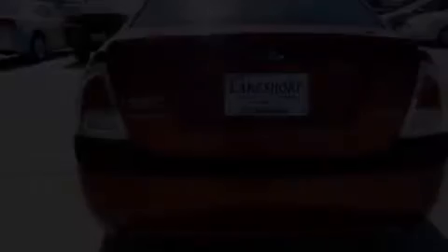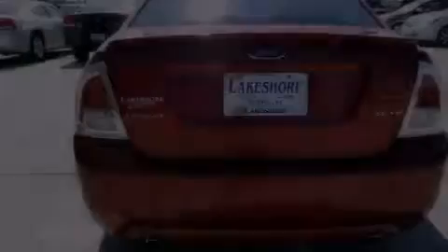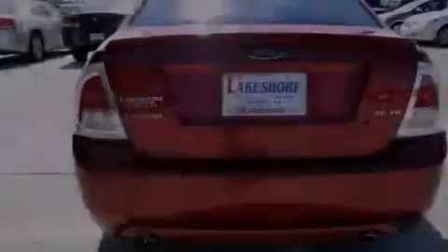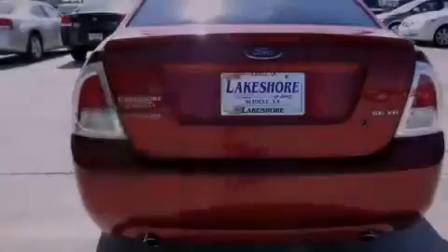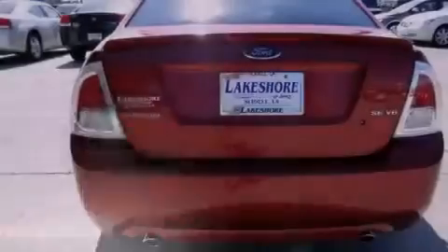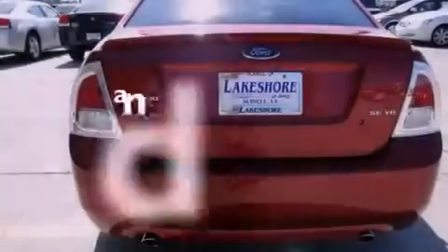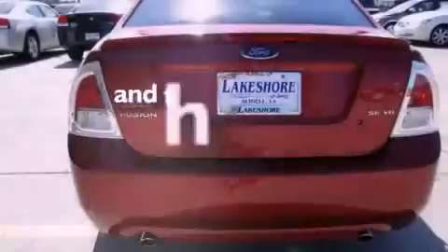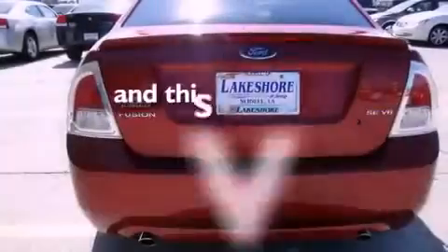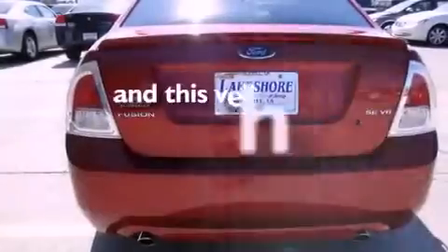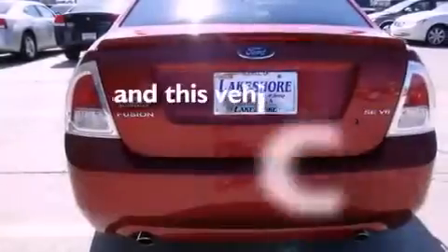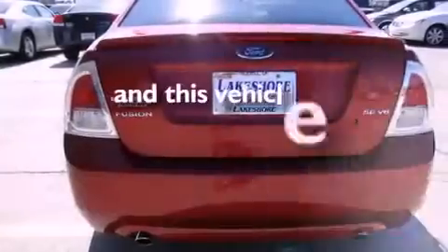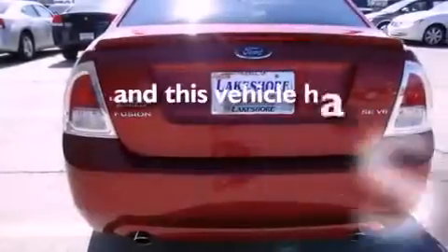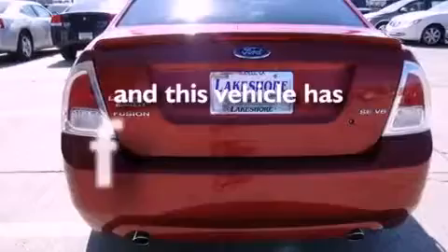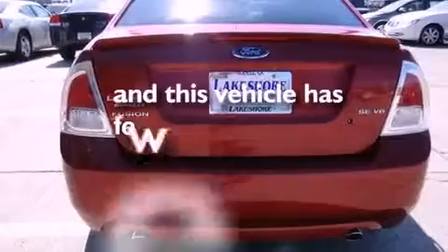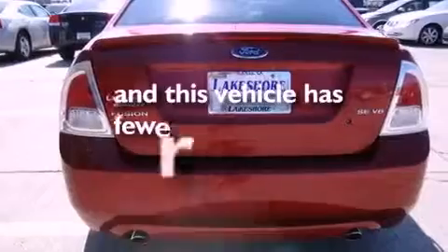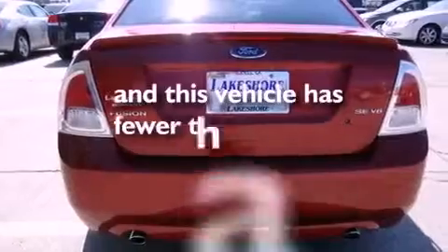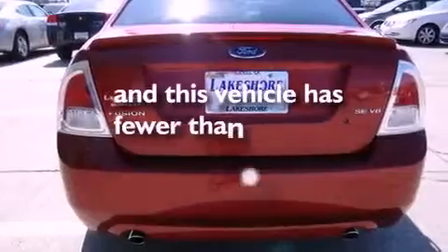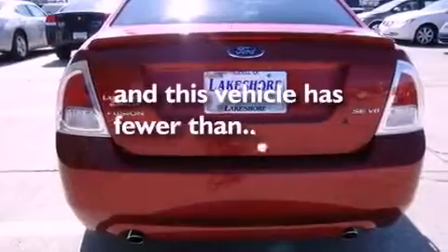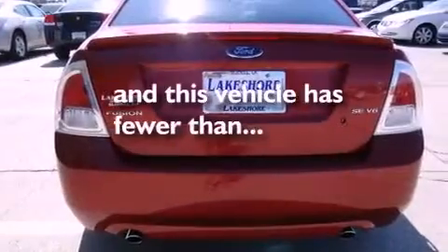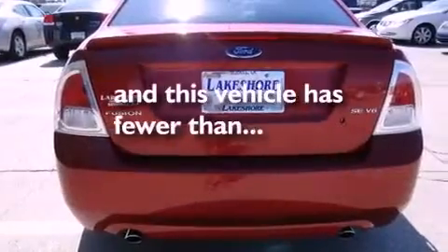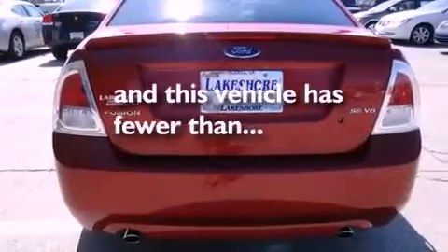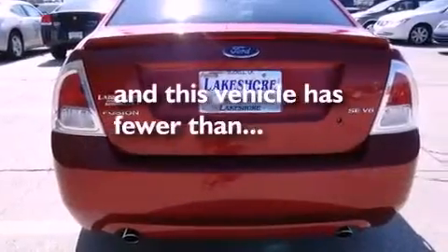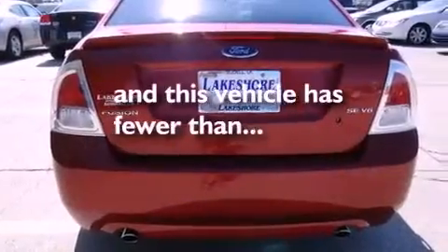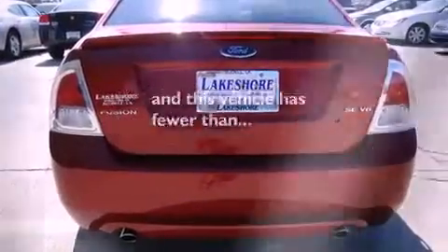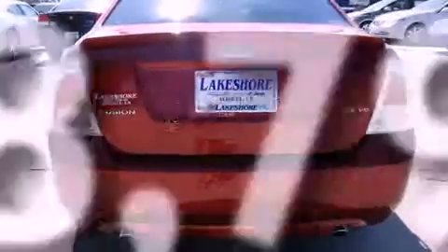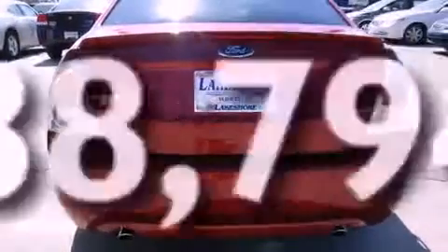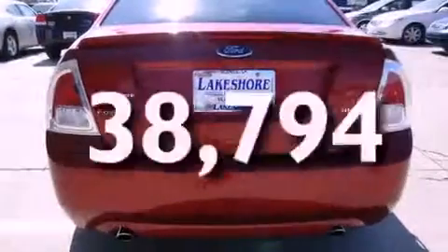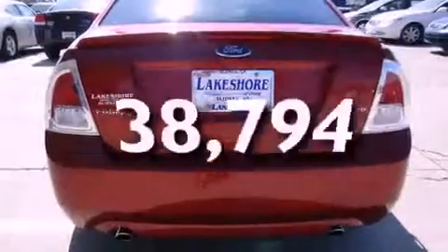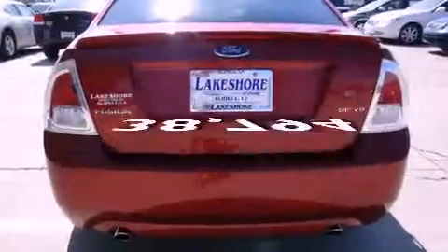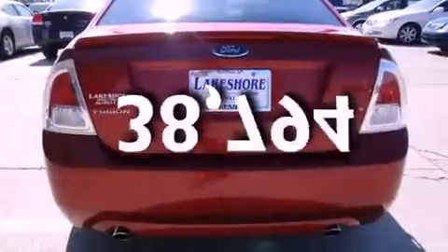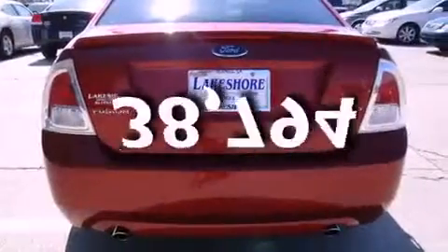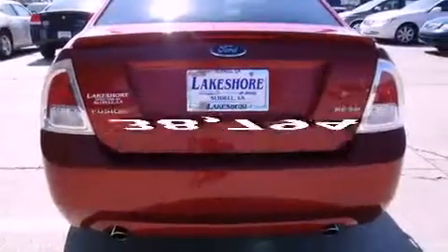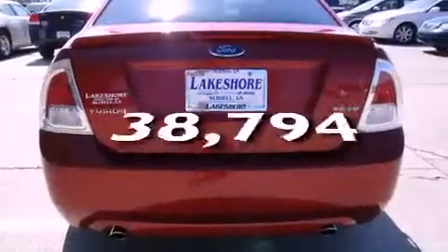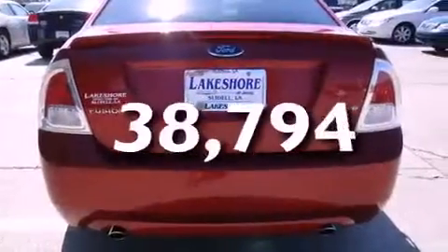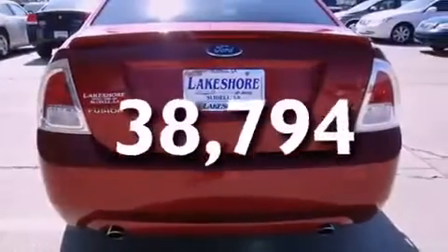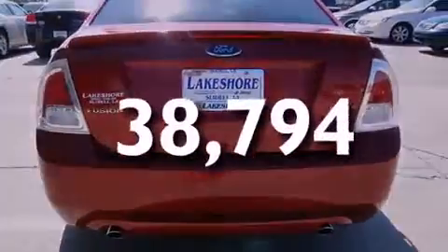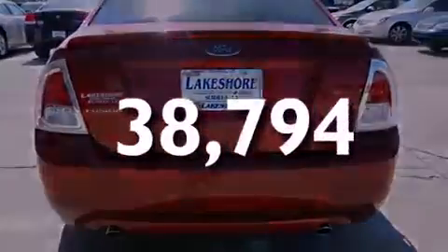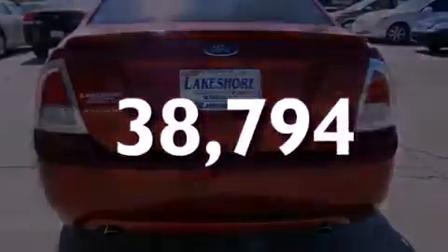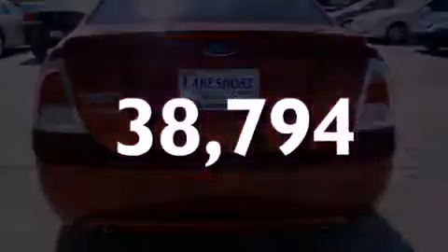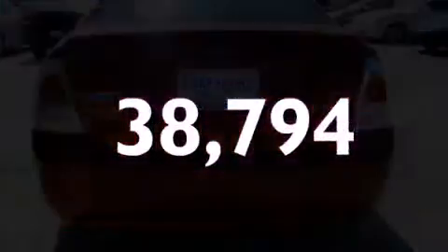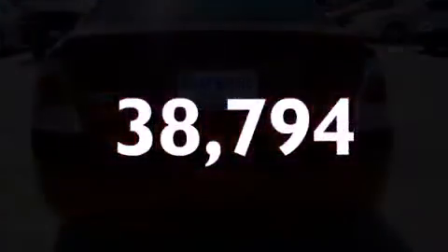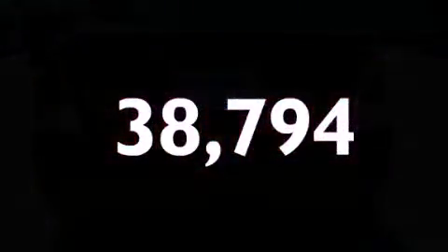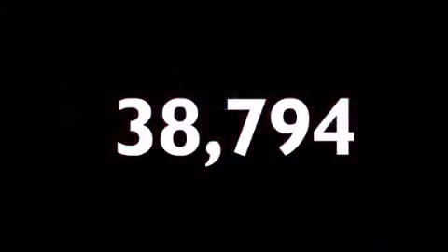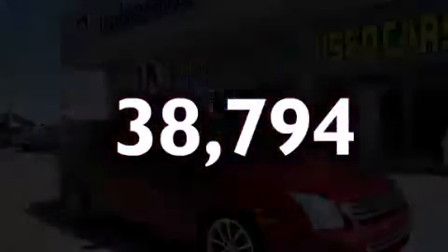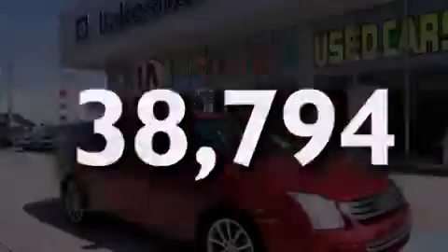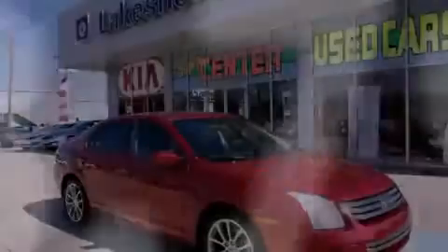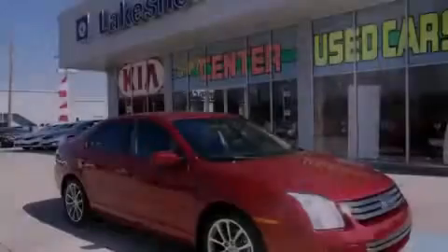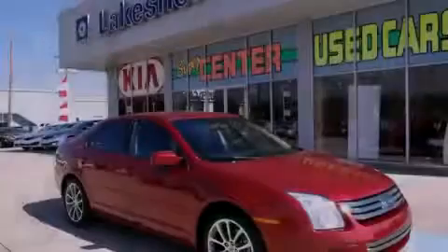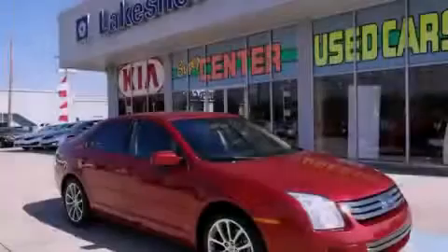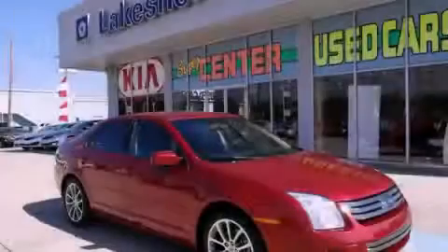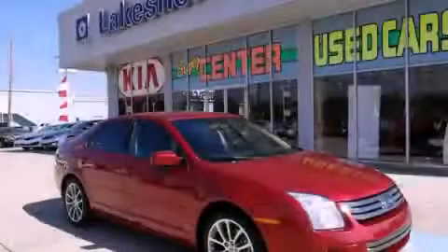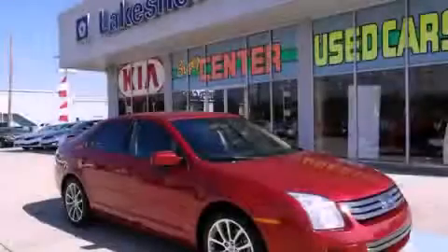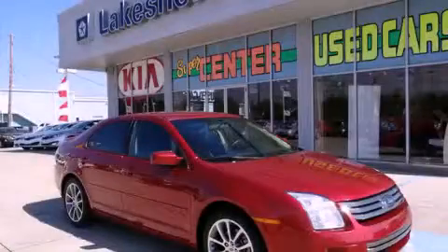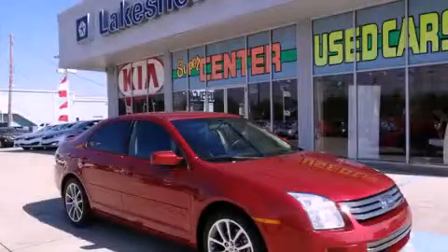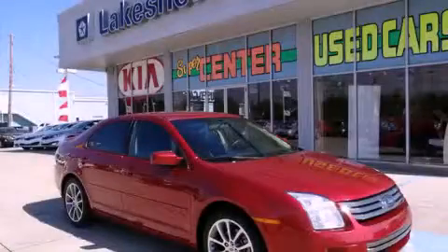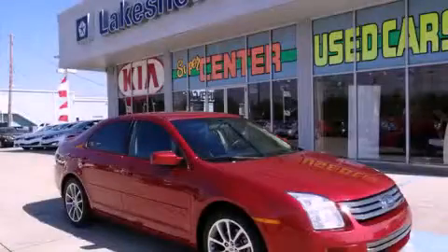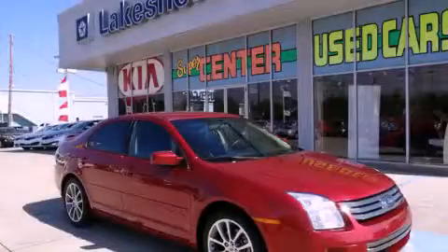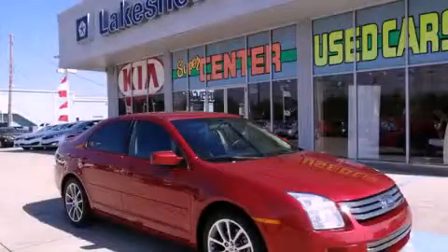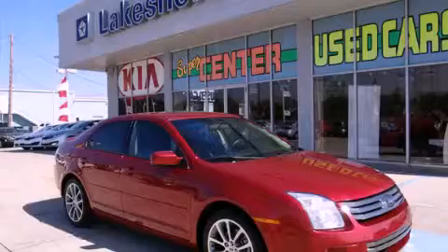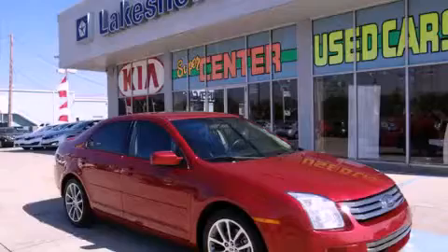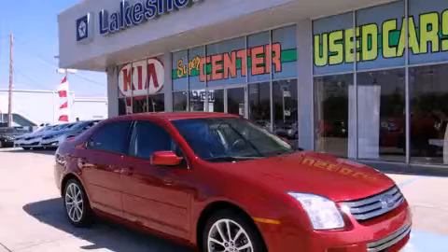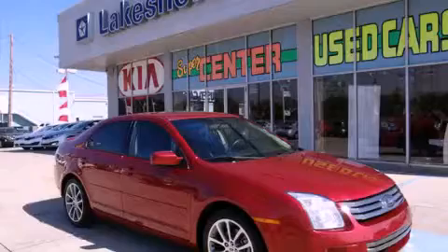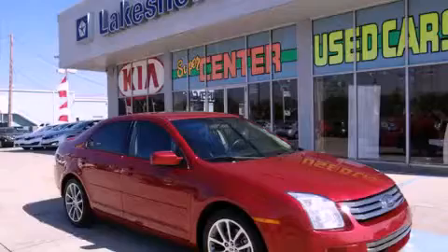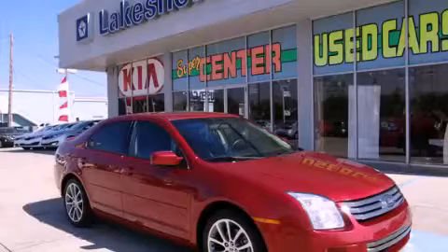This vehicle has fewer than 39,000 miles on the odometer. Stop by today and test drive this automobile for yourself.